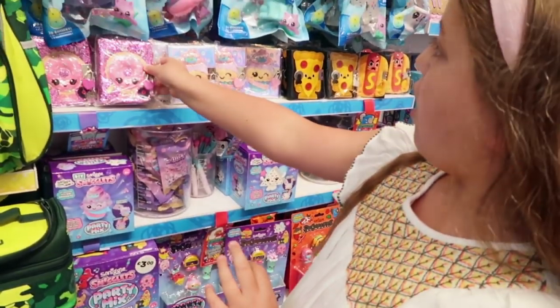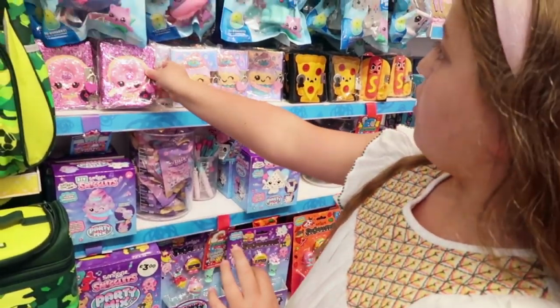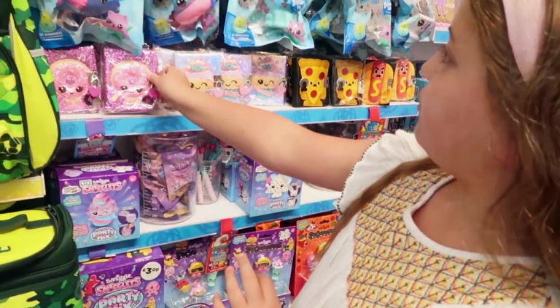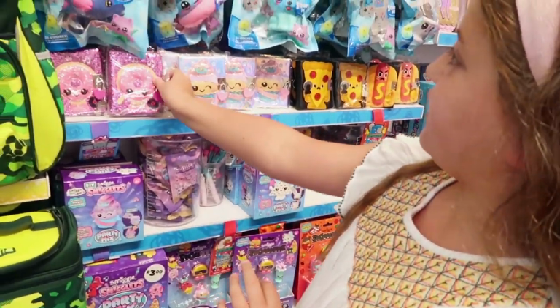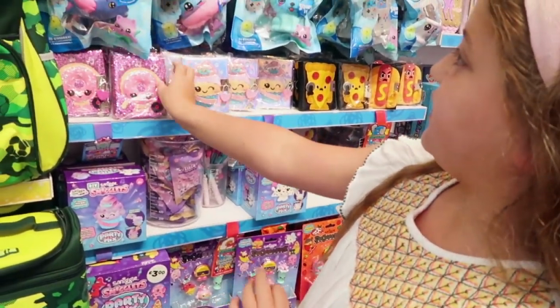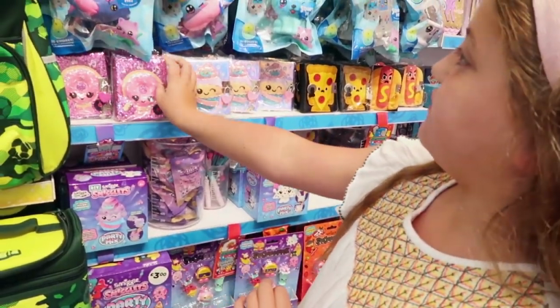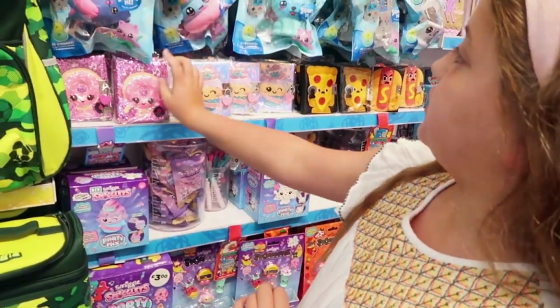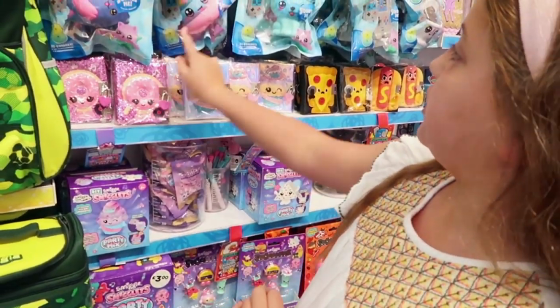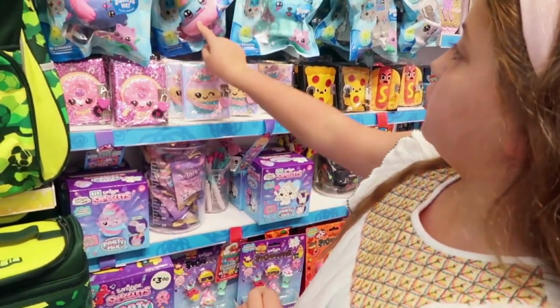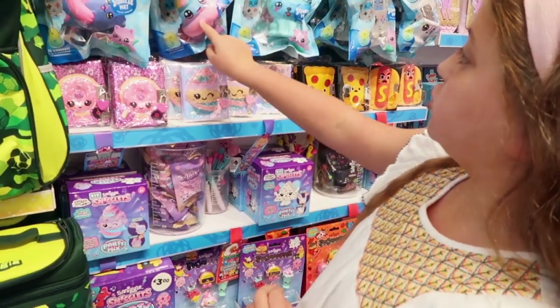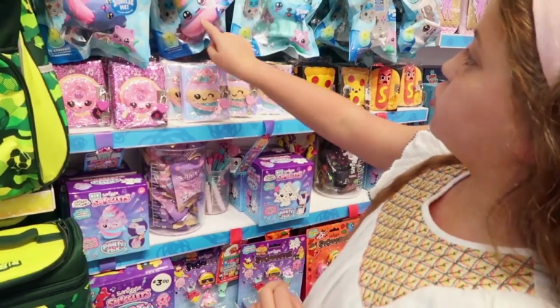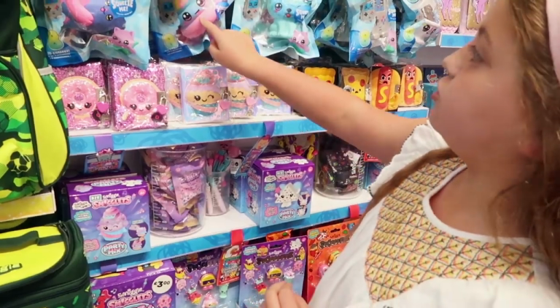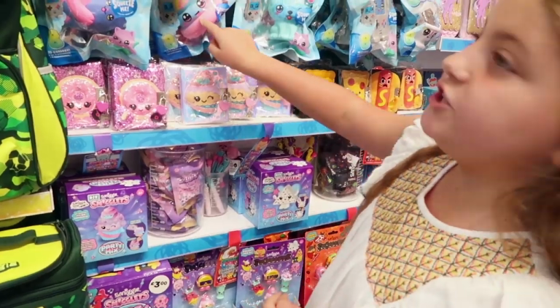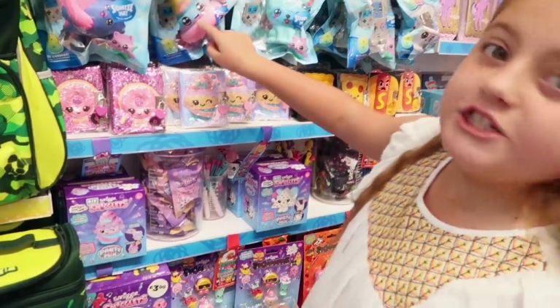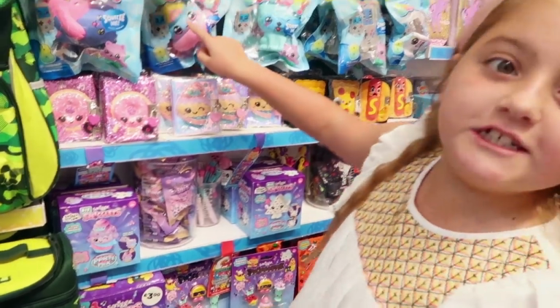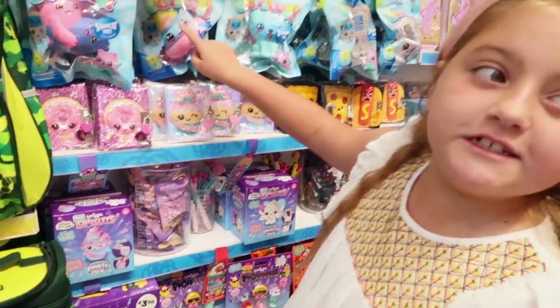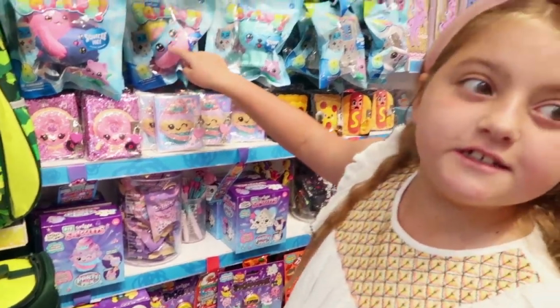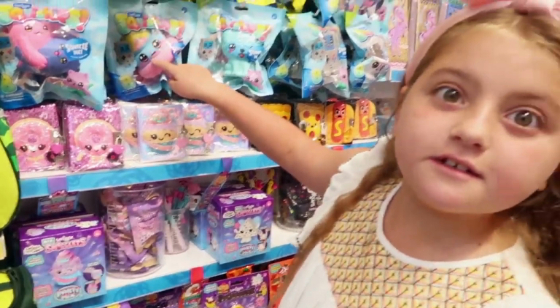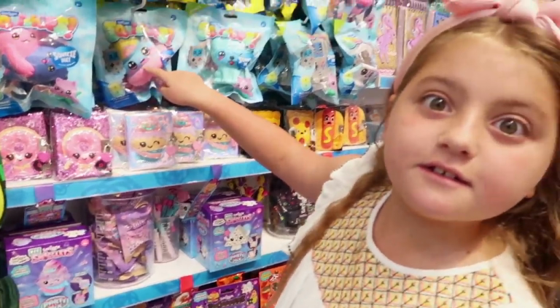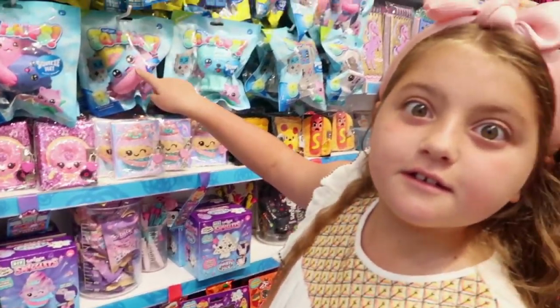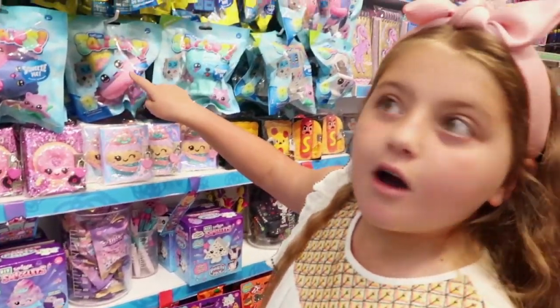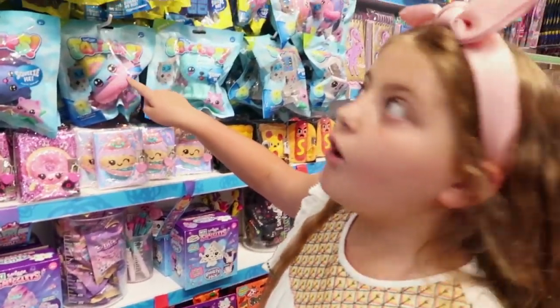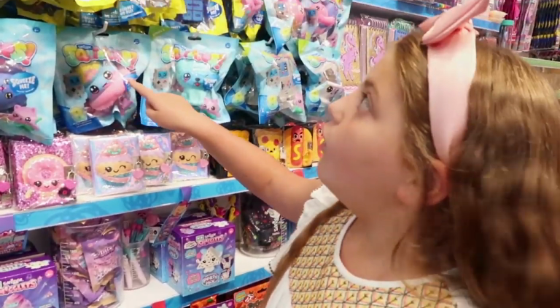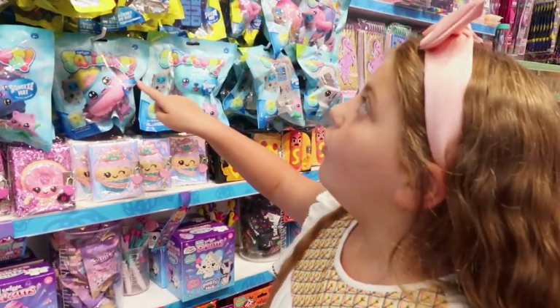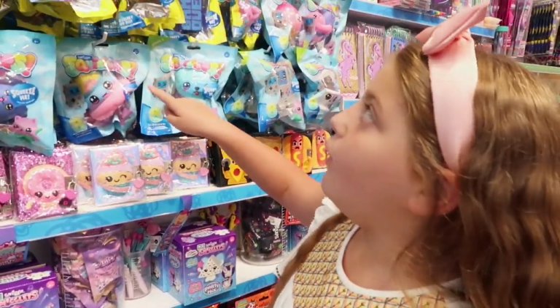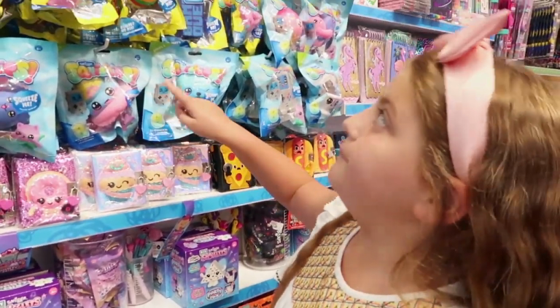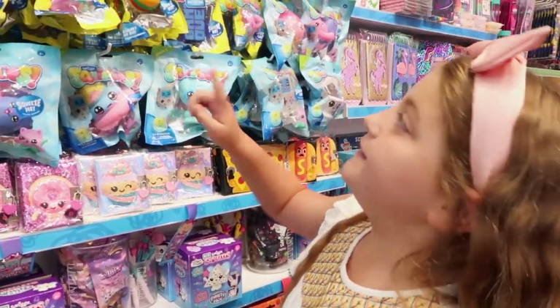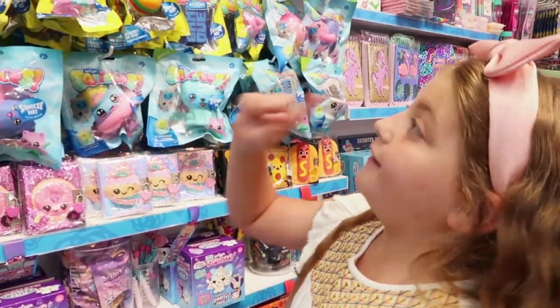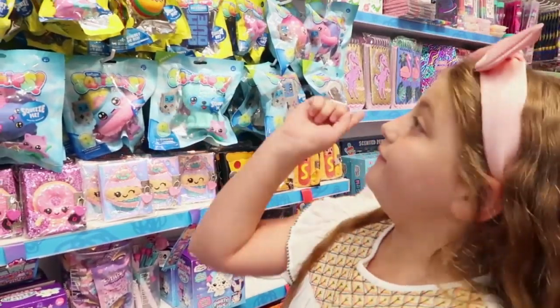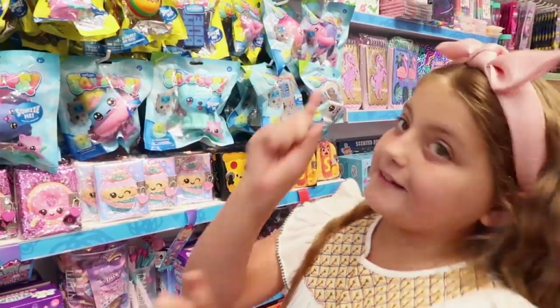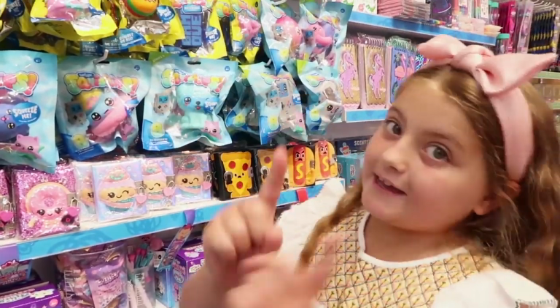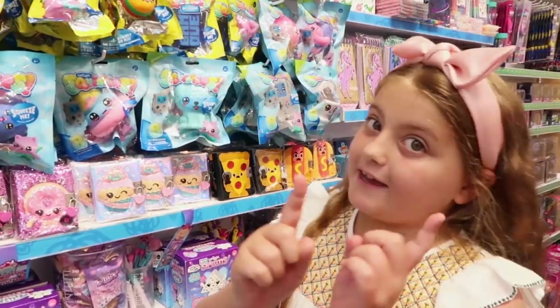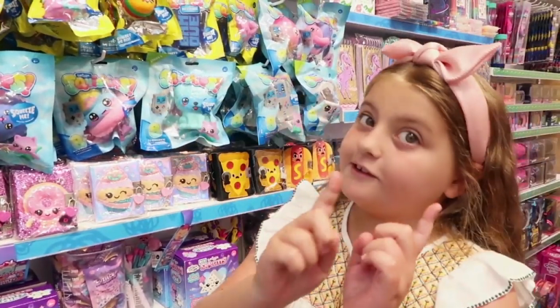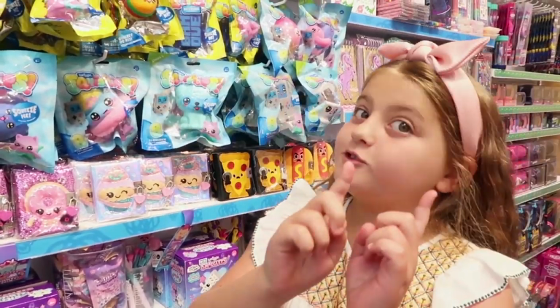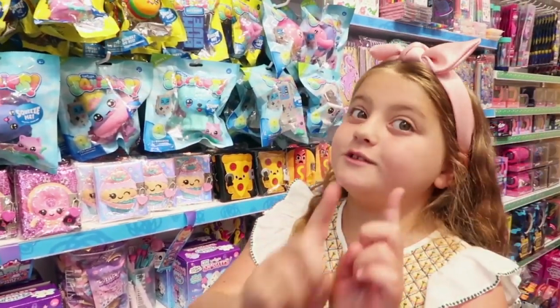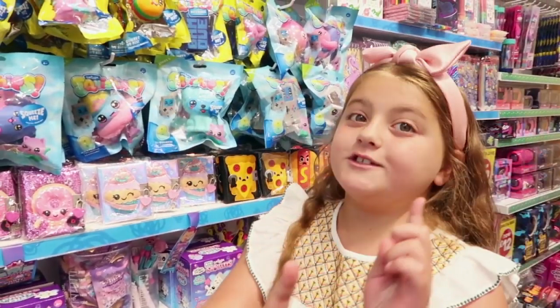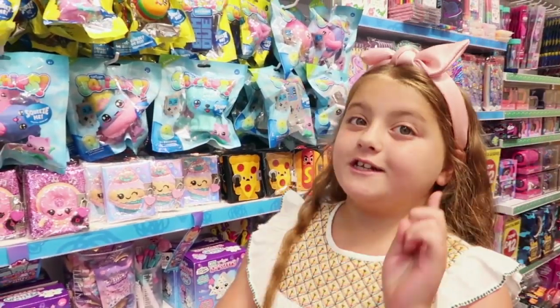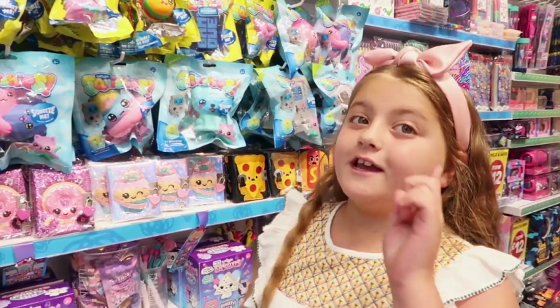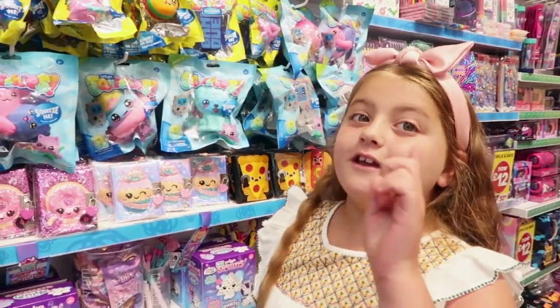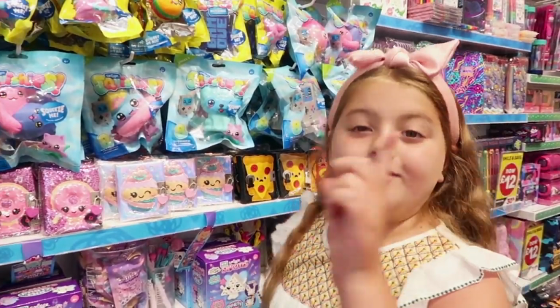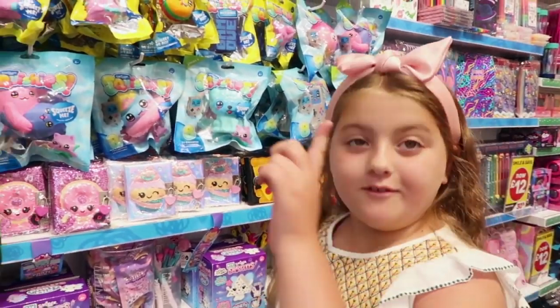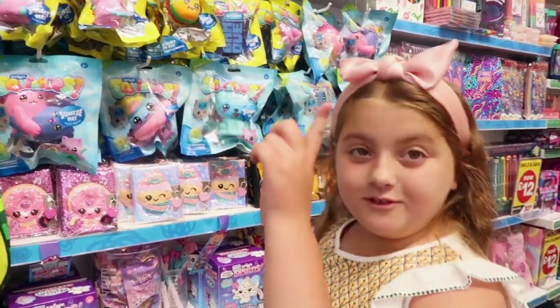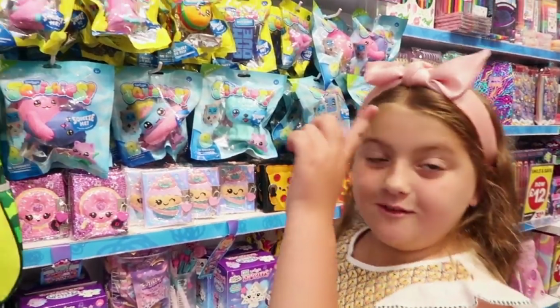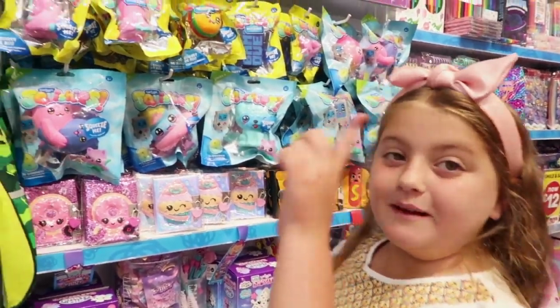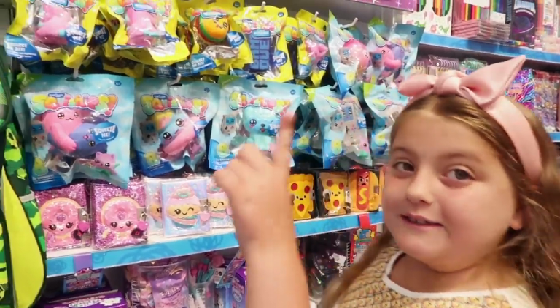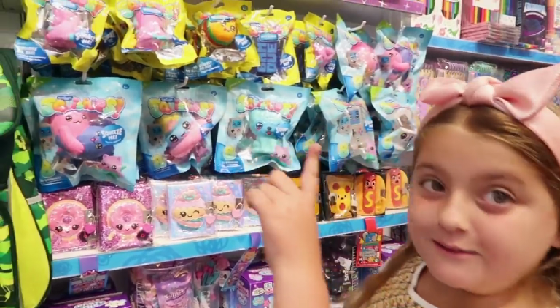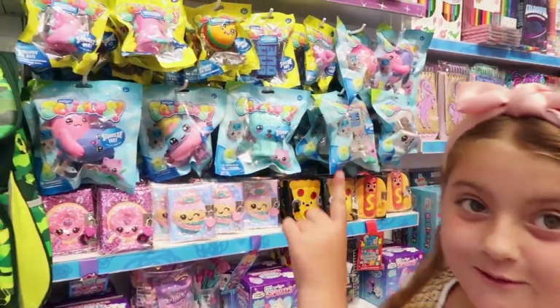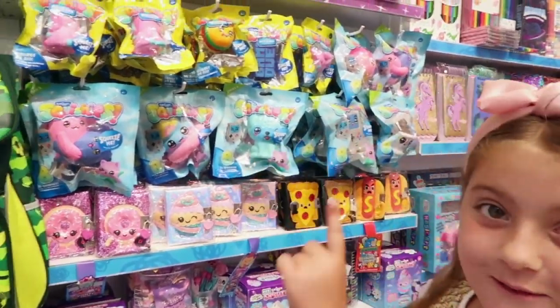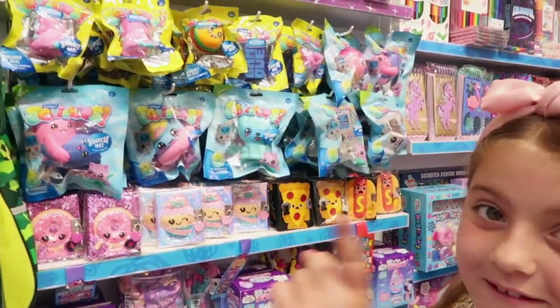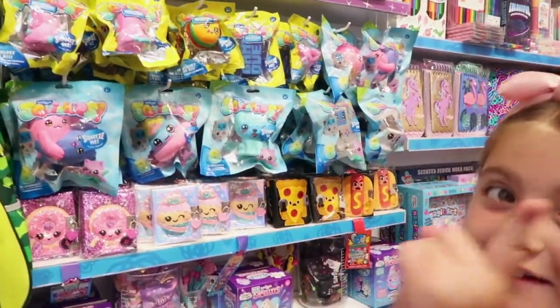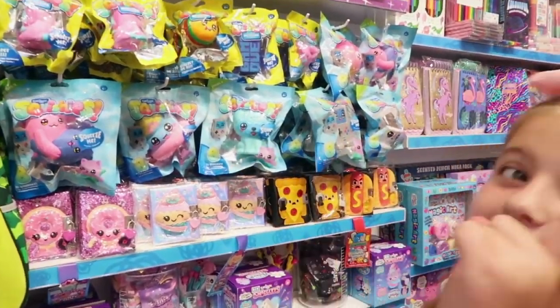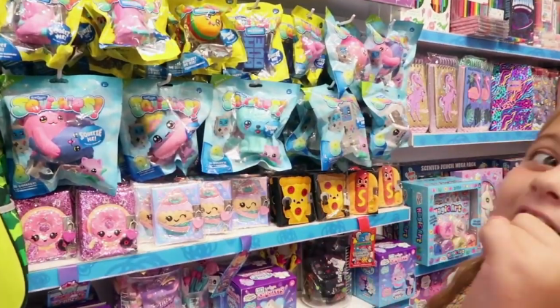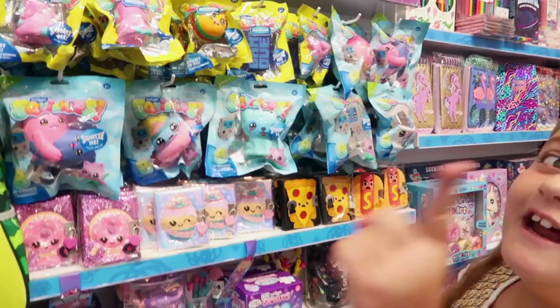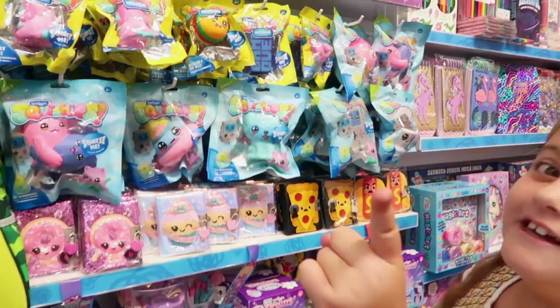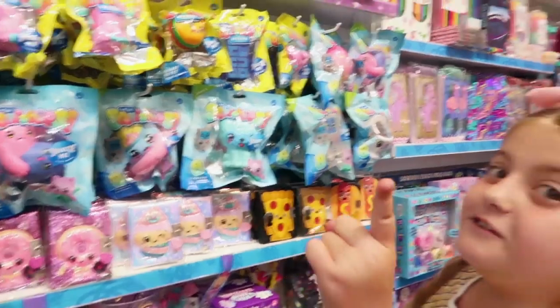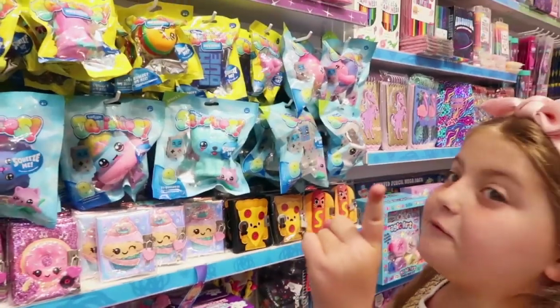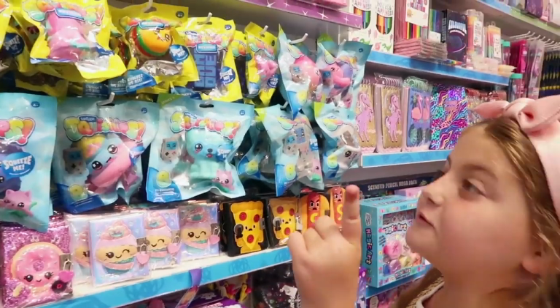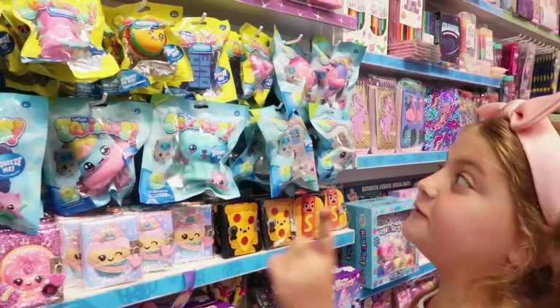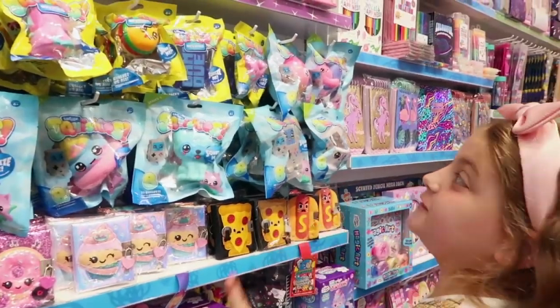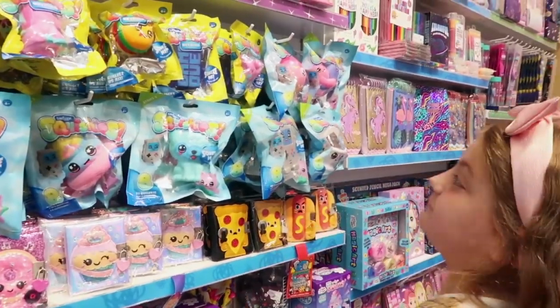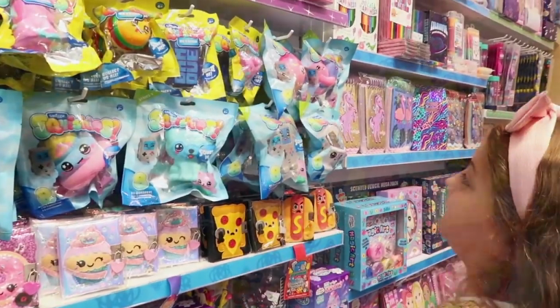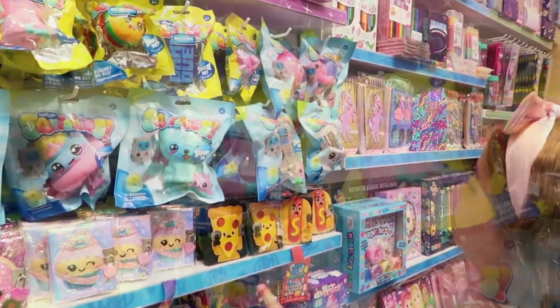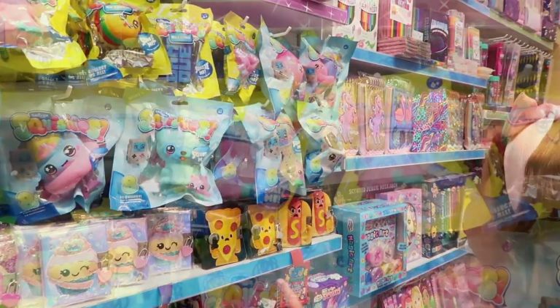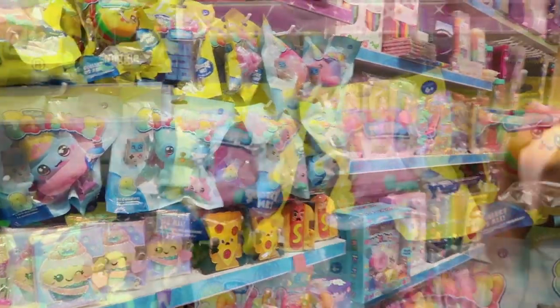They even sell squishies! I'm definitely getting a squishy even though it's not that small — I need to have a squishy in my life.